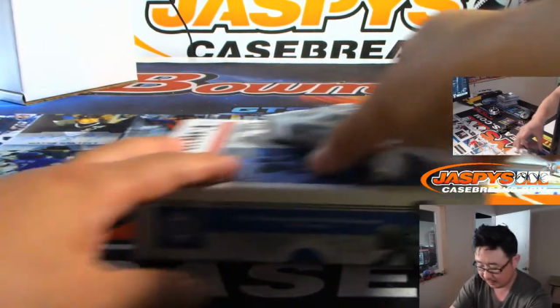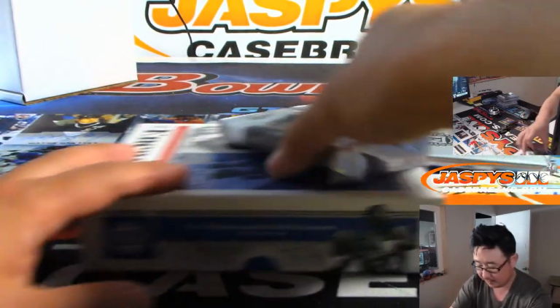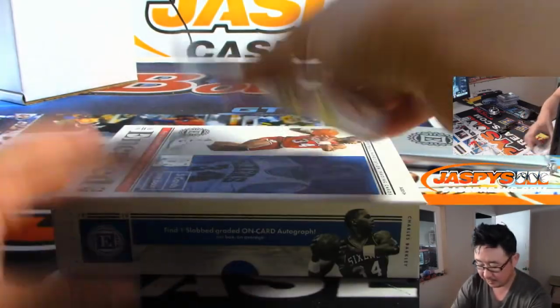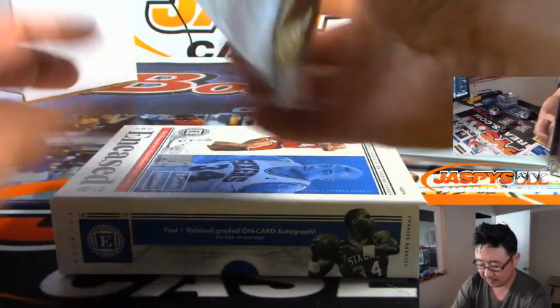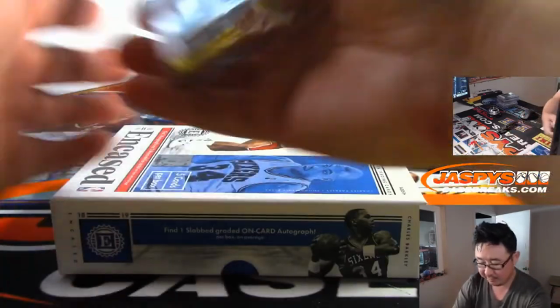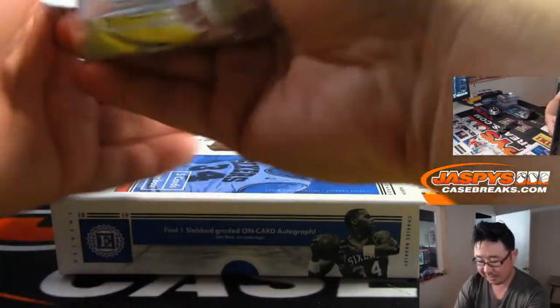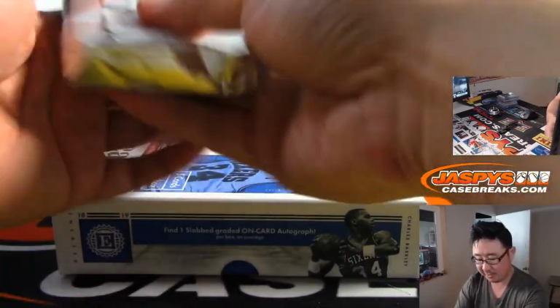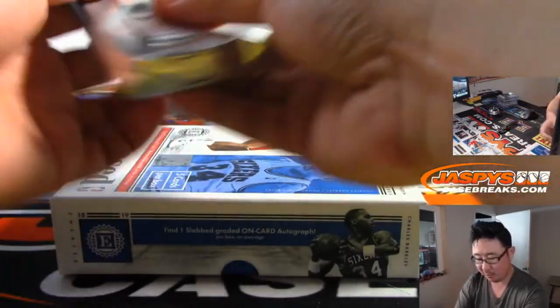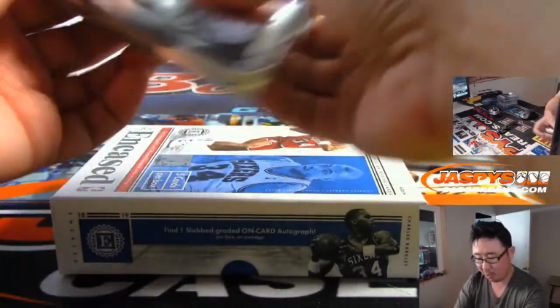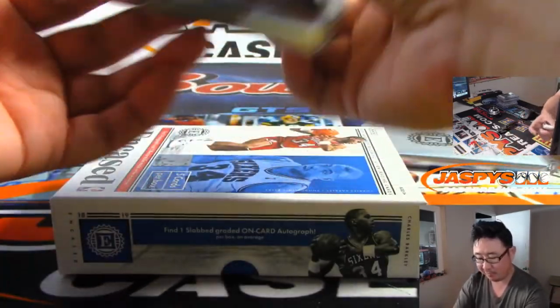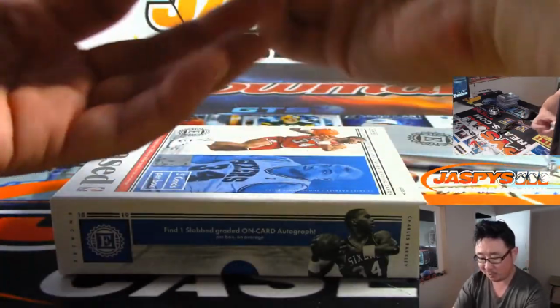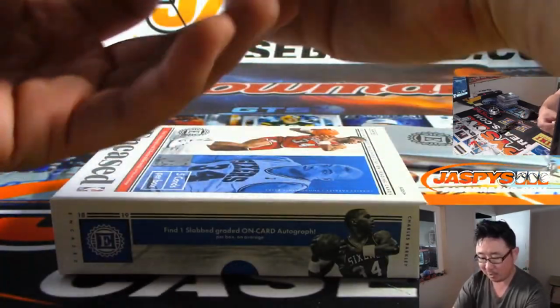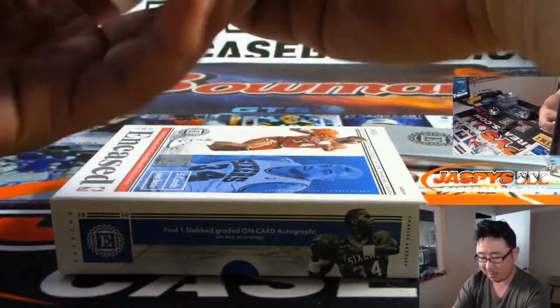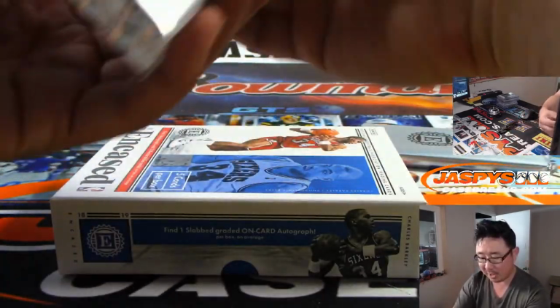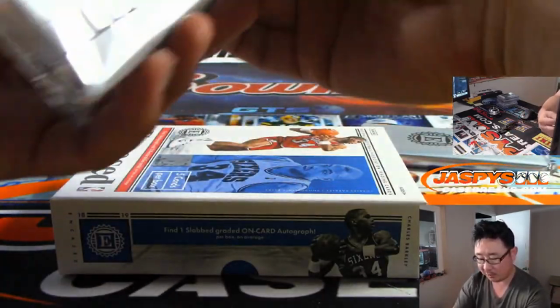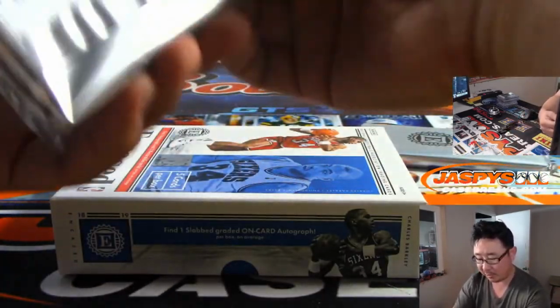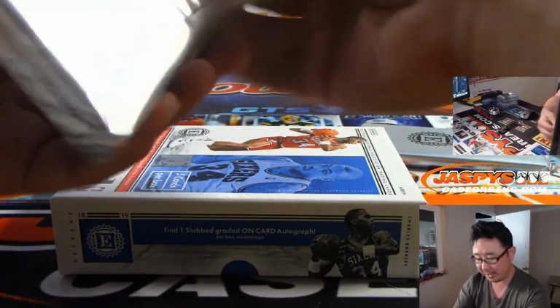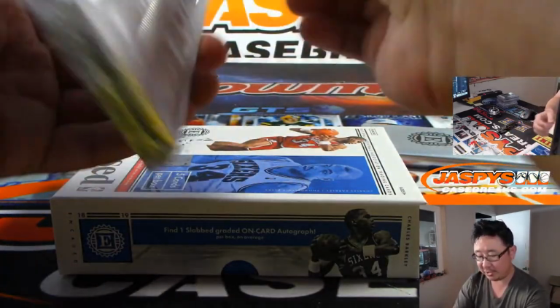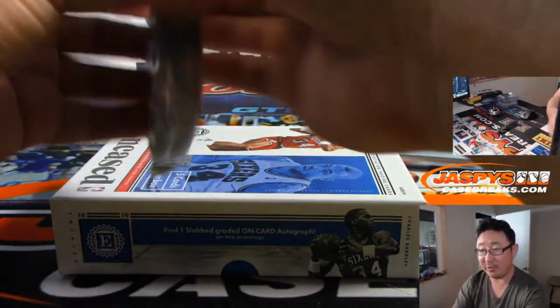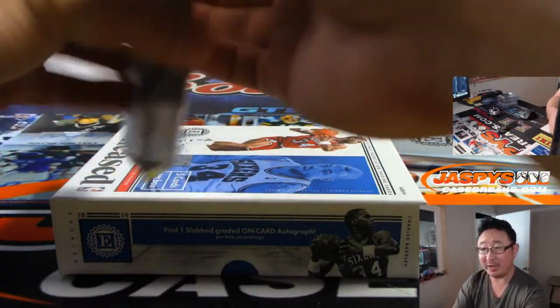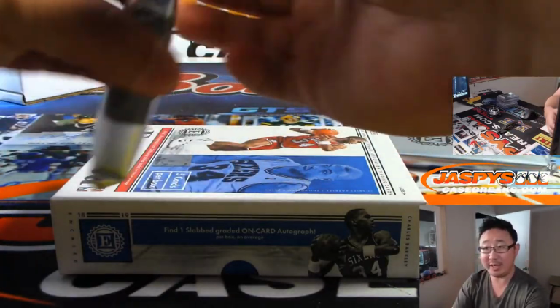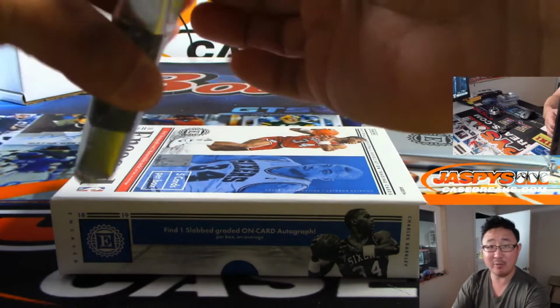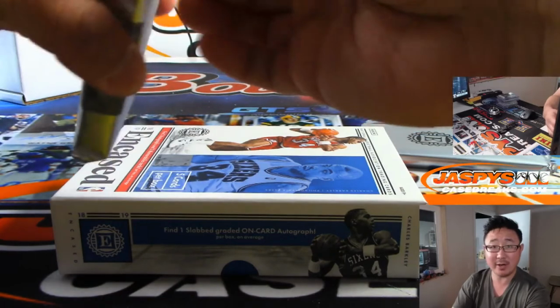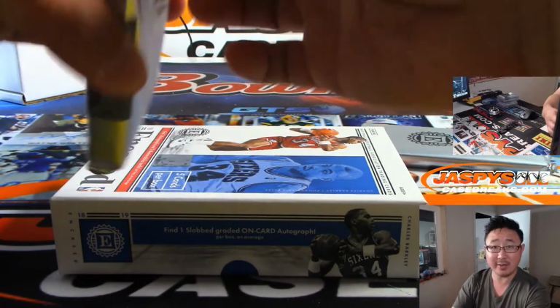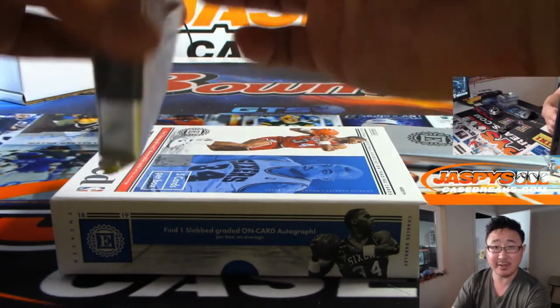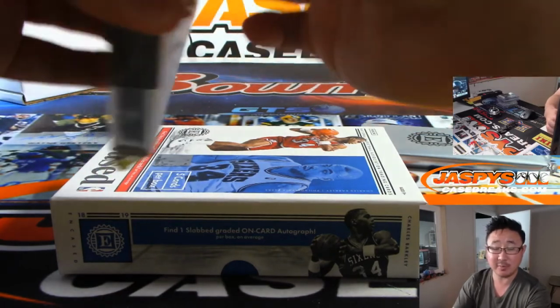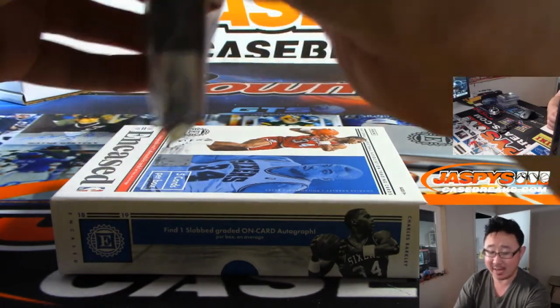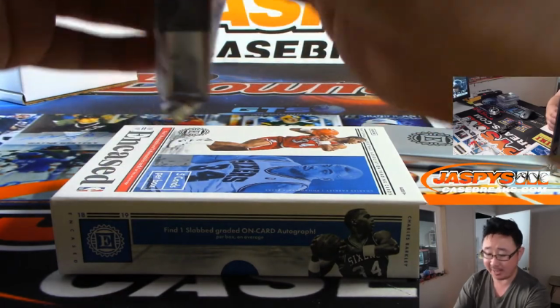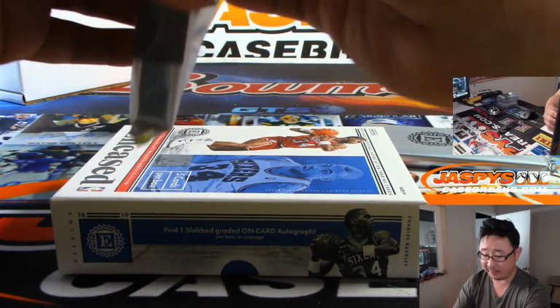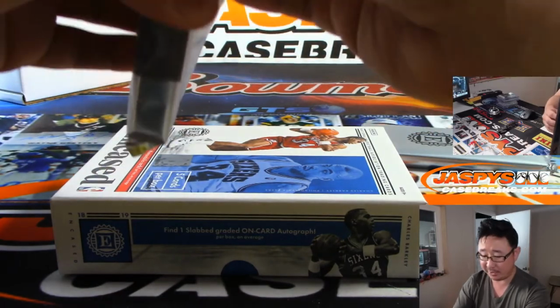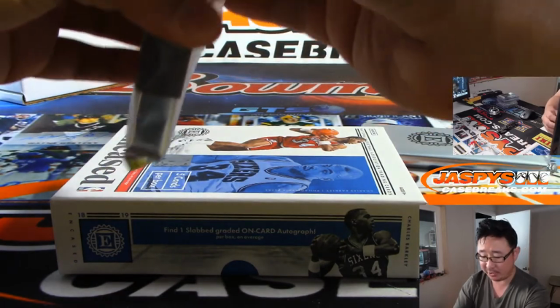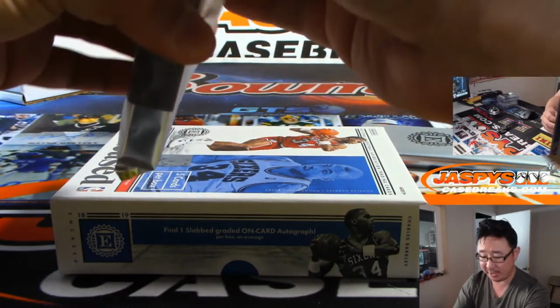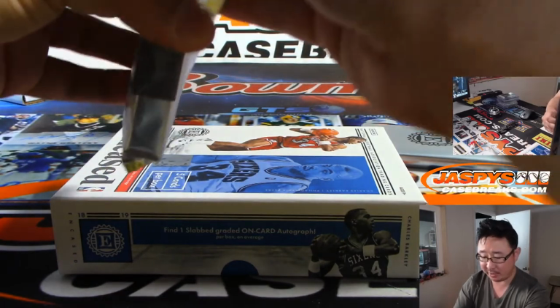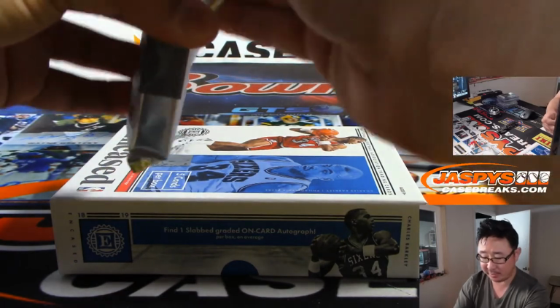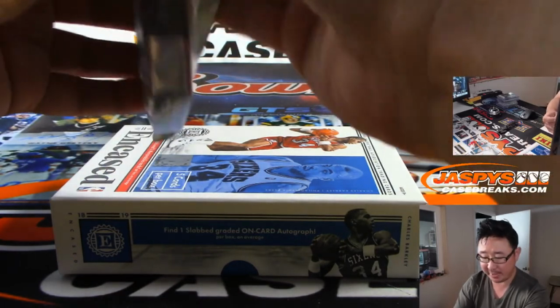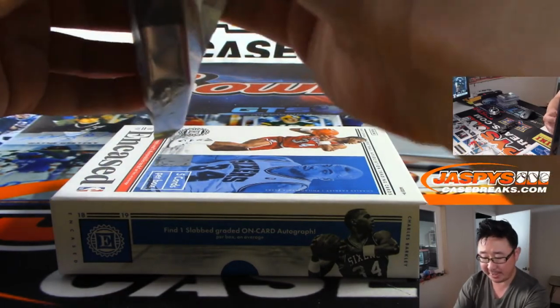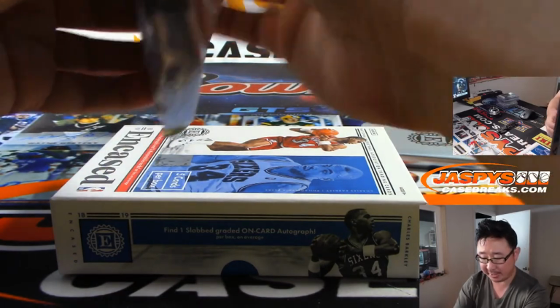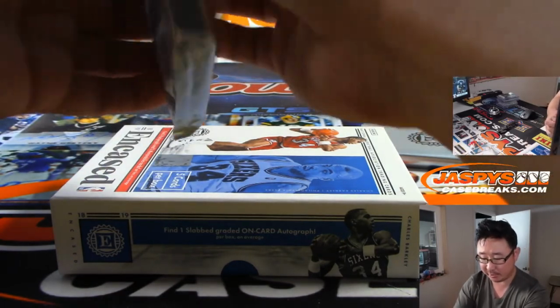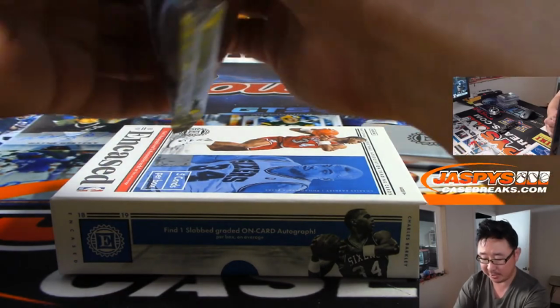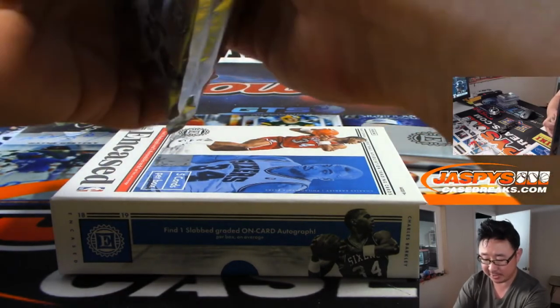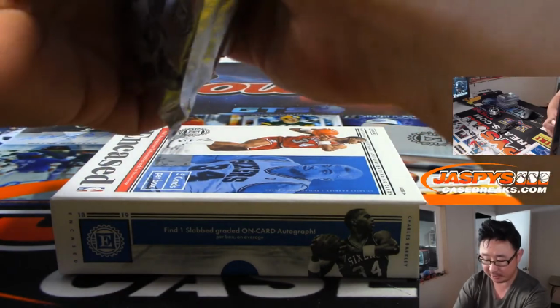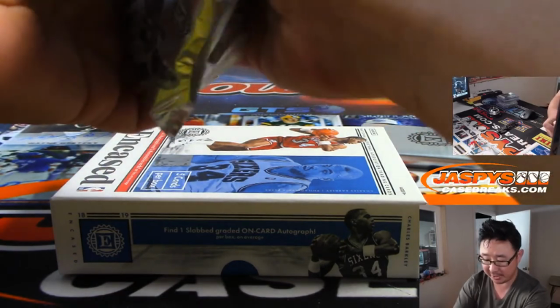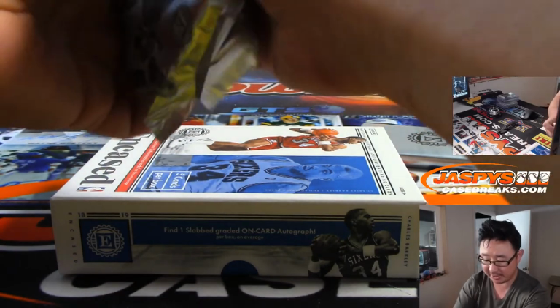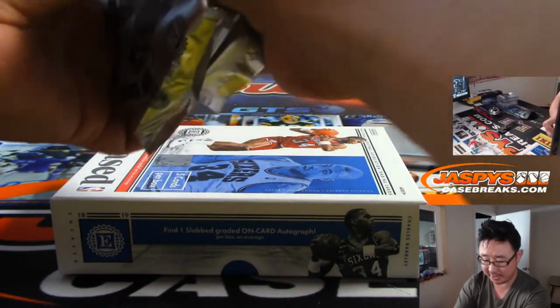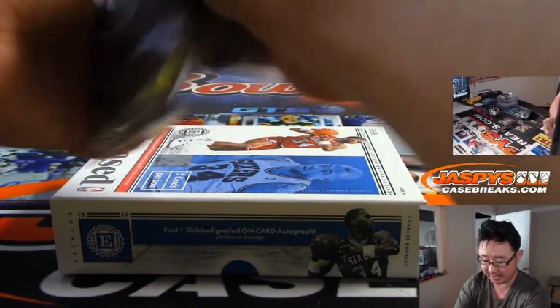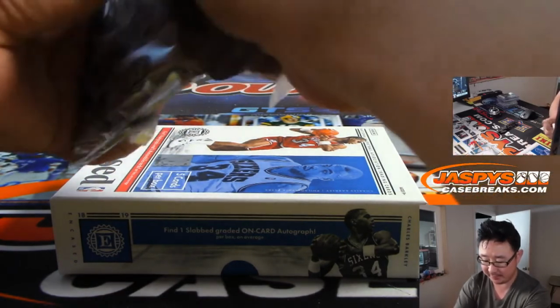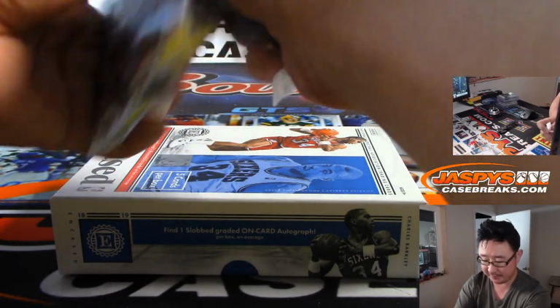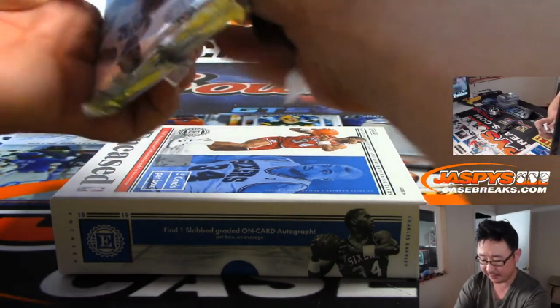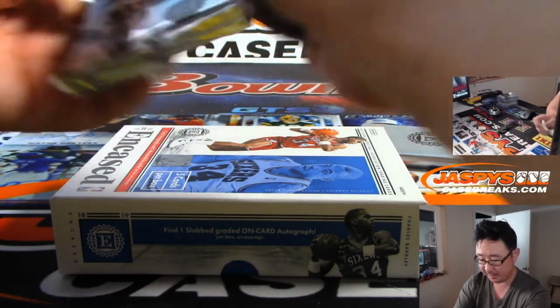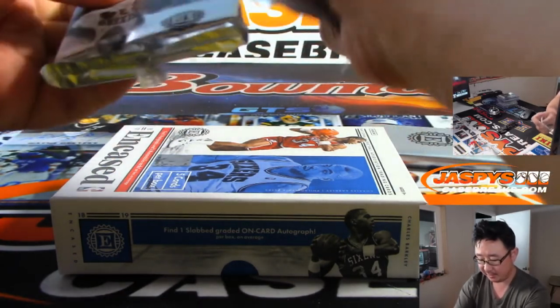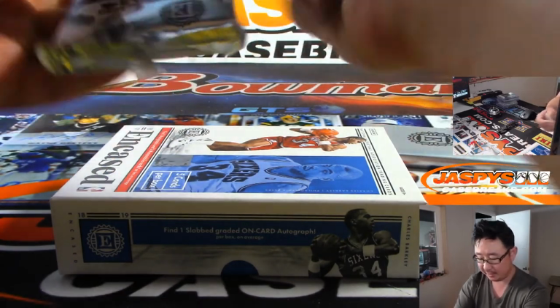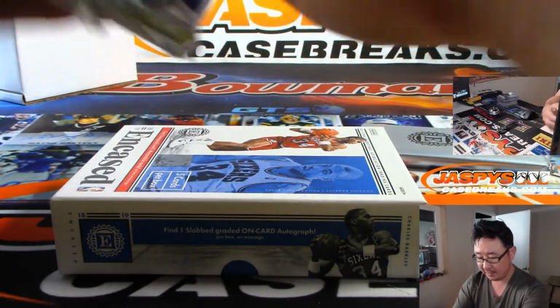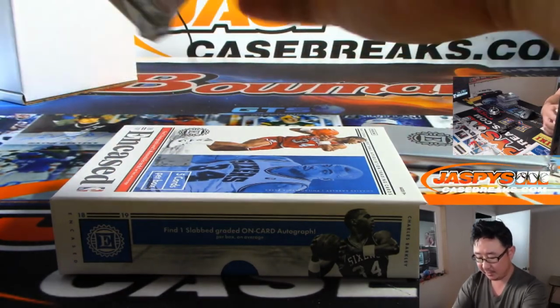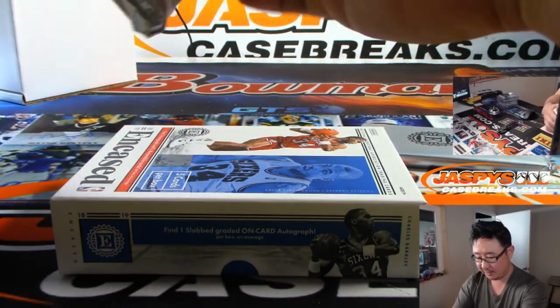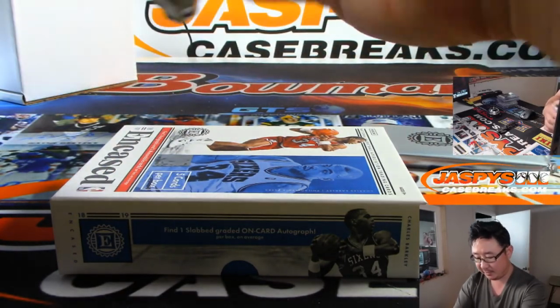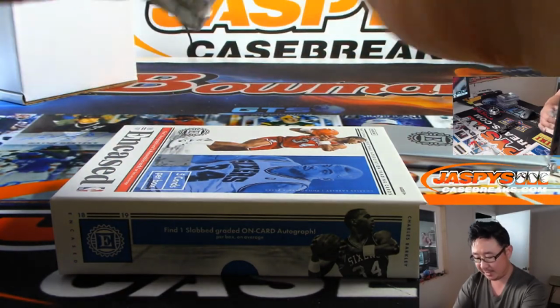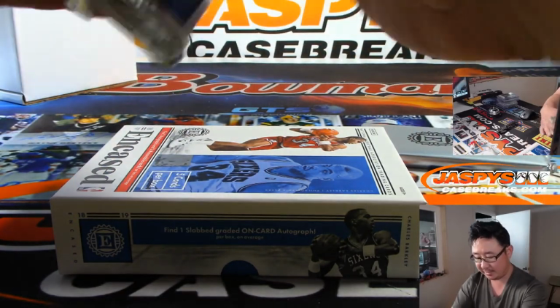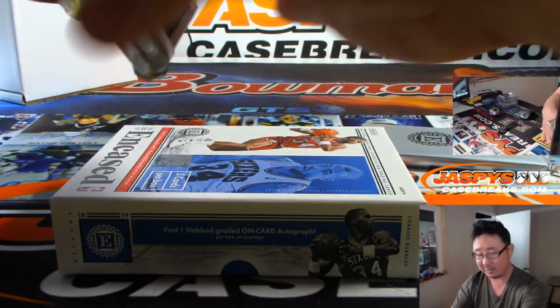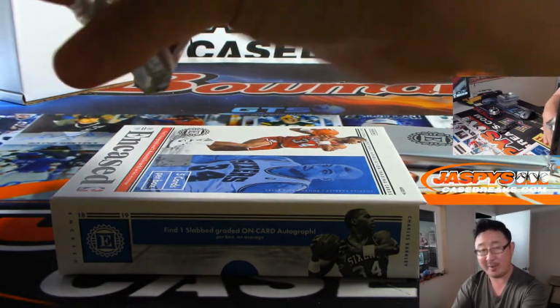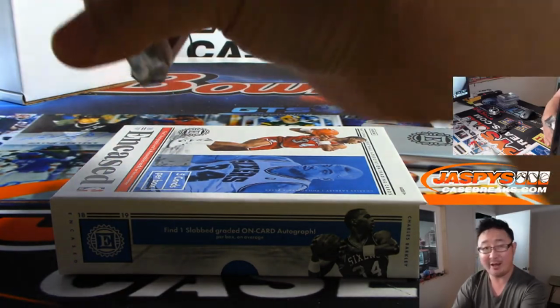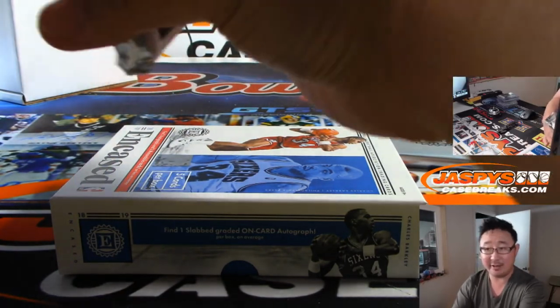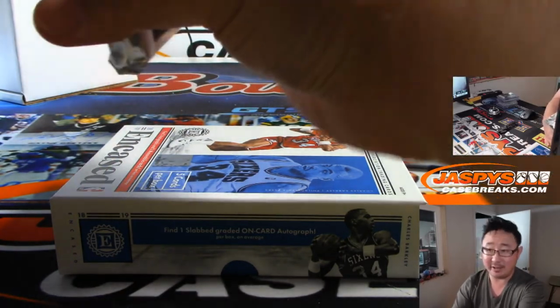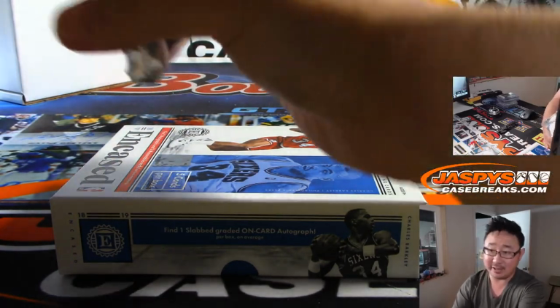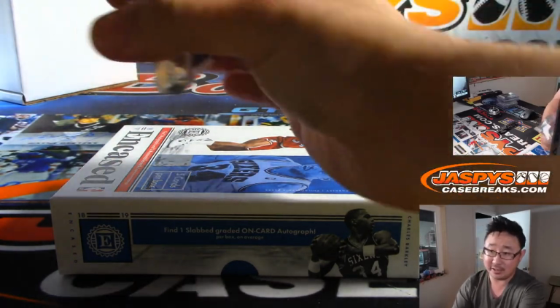We've got some more of these one-box breaks too. We can keep running these back in between all the Big Hit Express breaks tonight — be nice little palate cleansers.